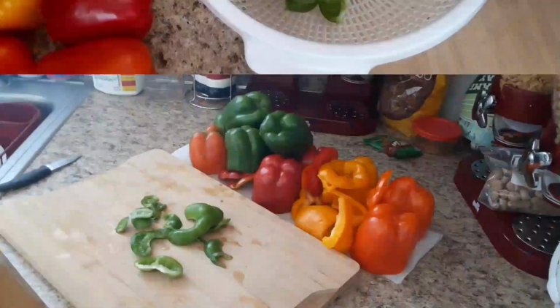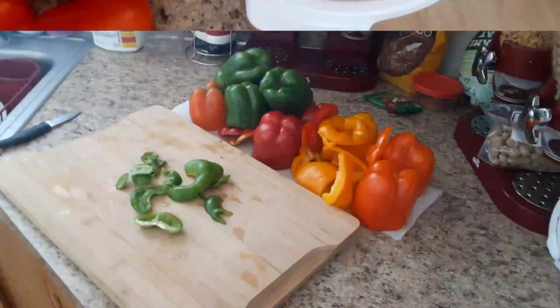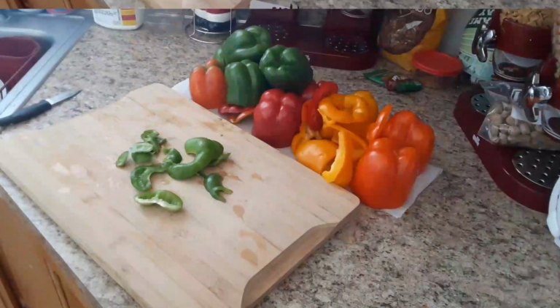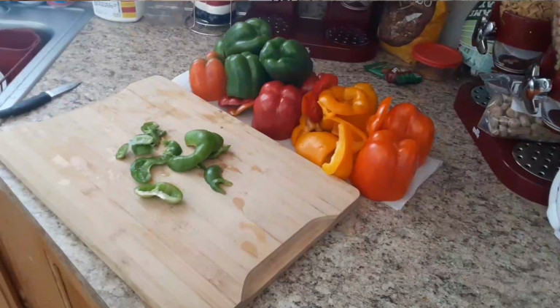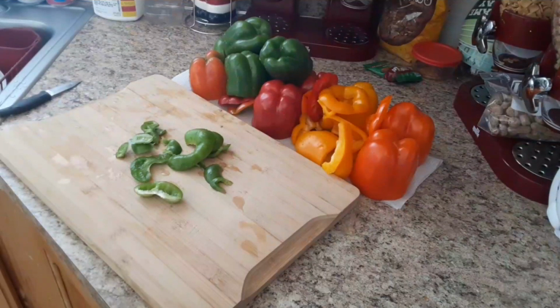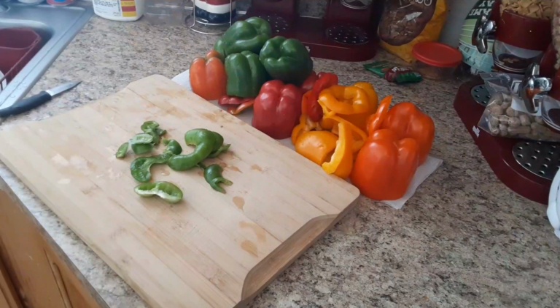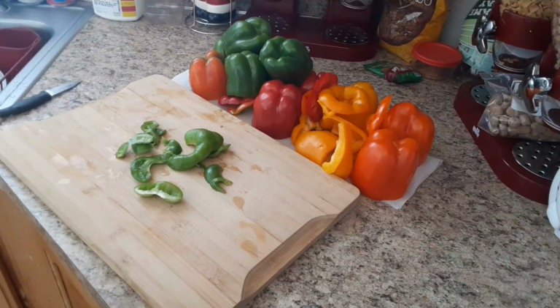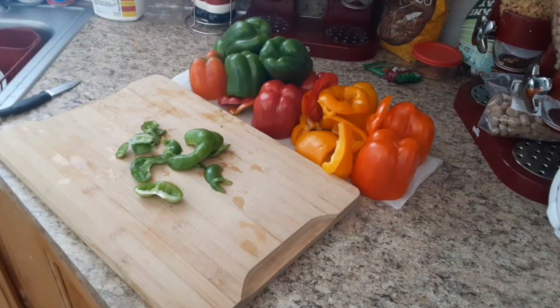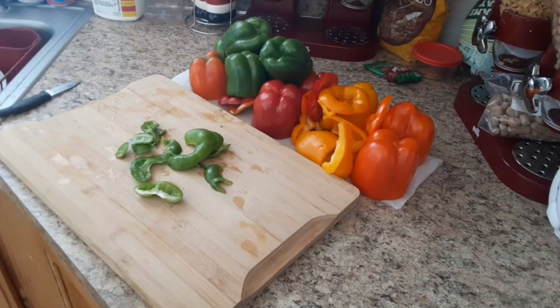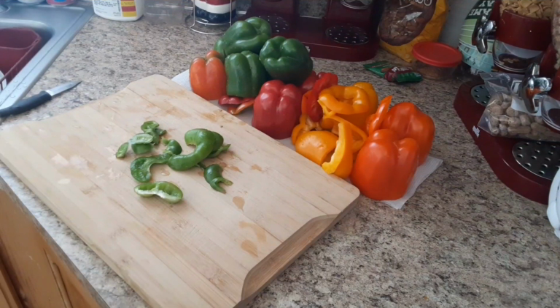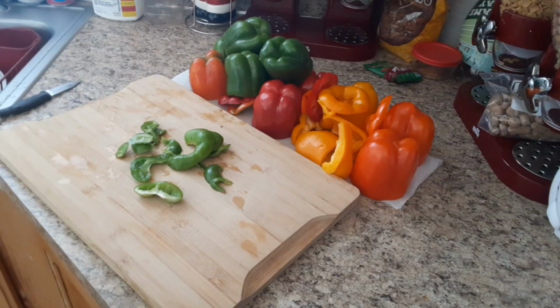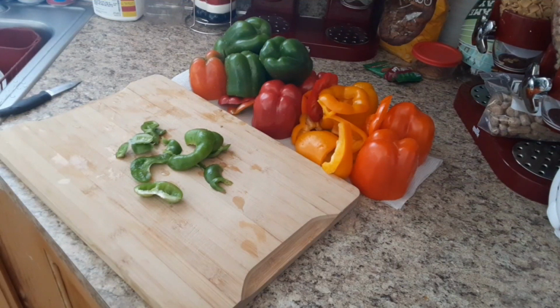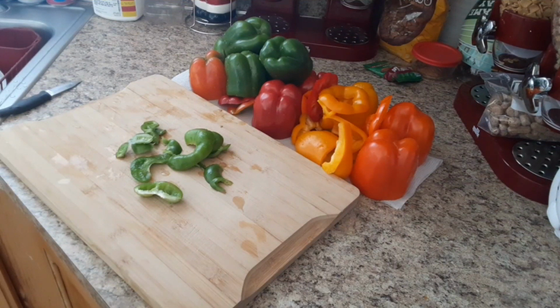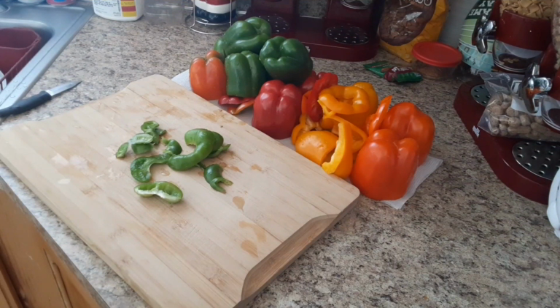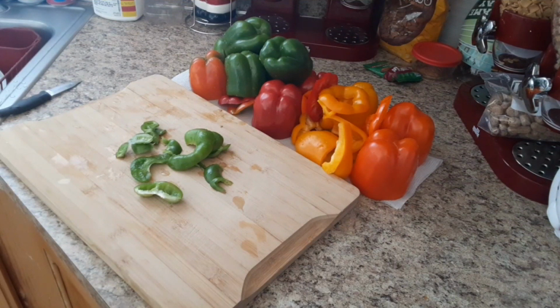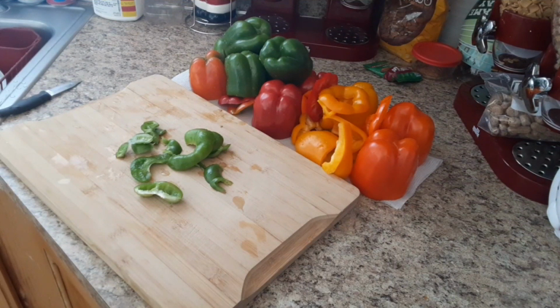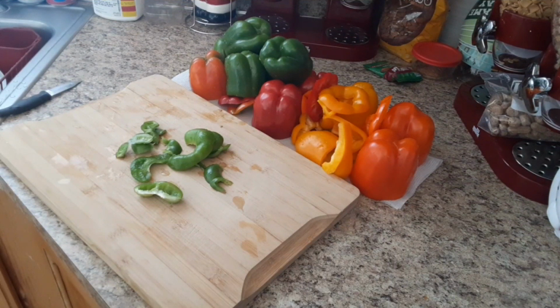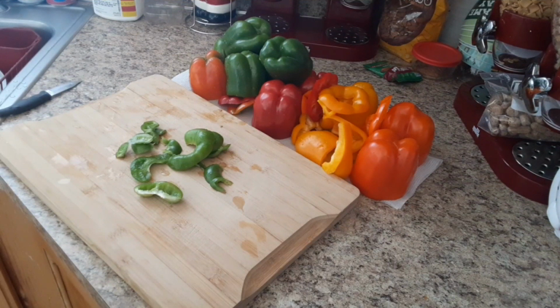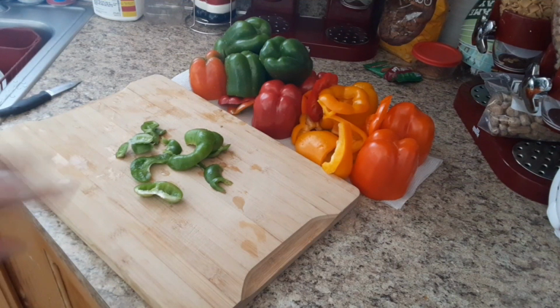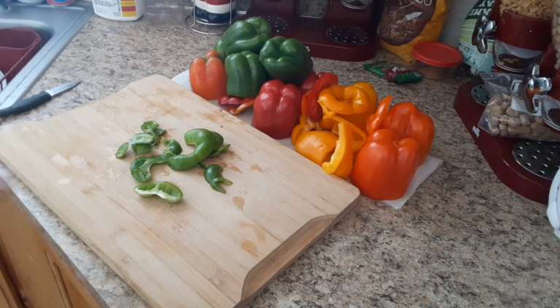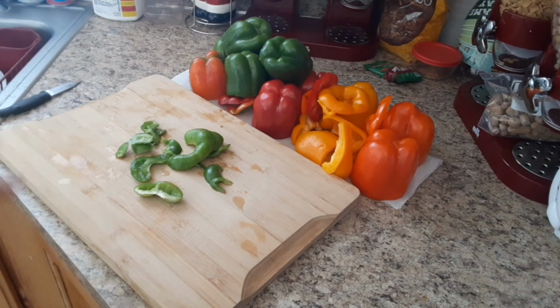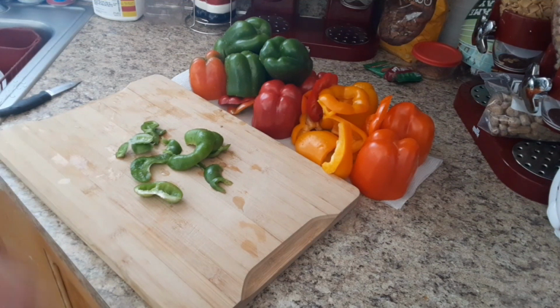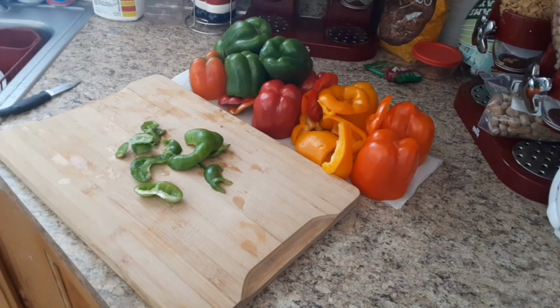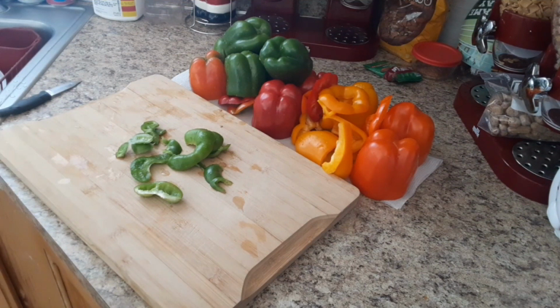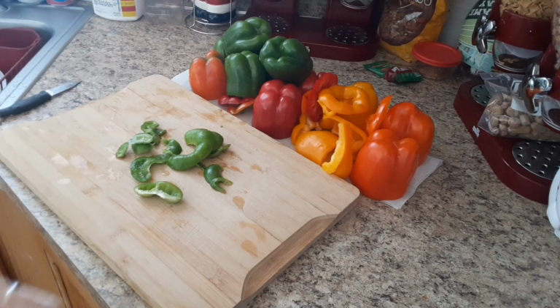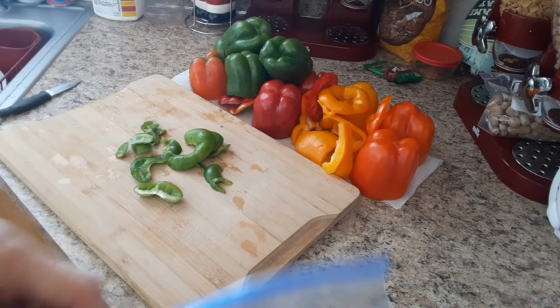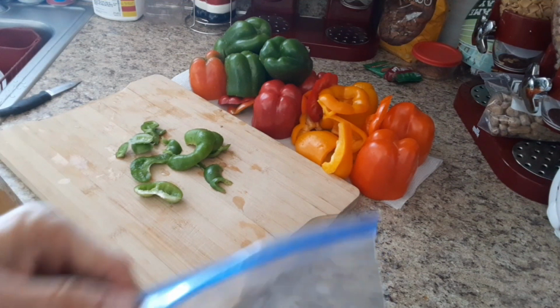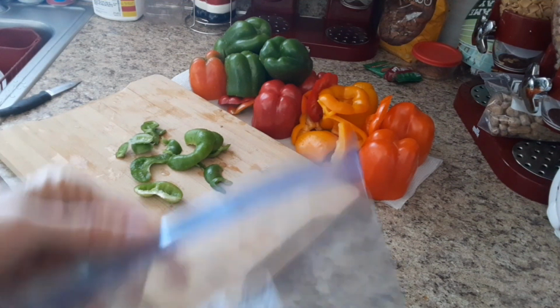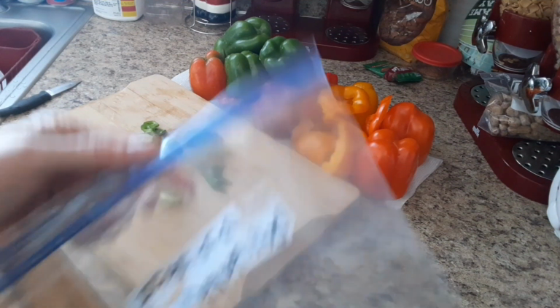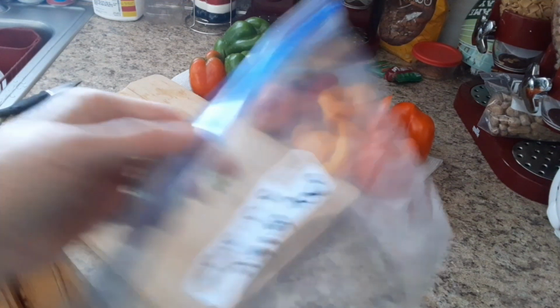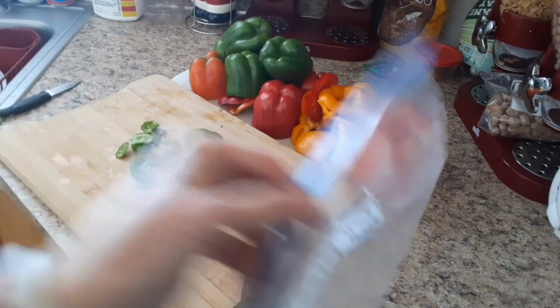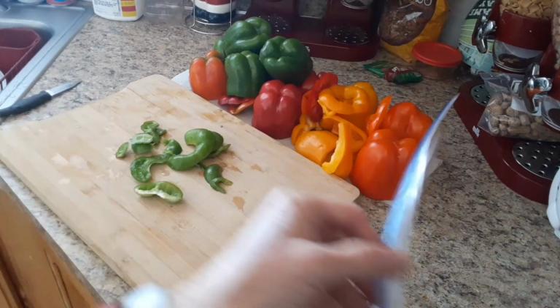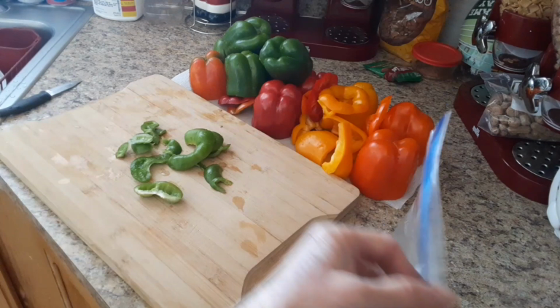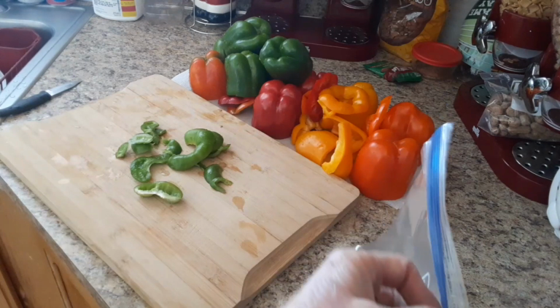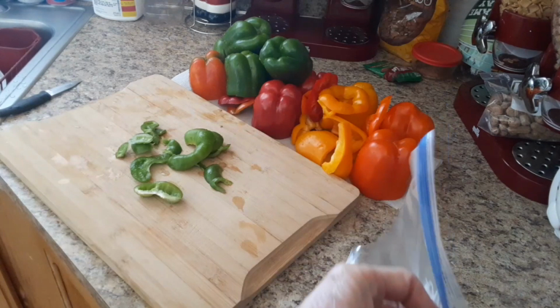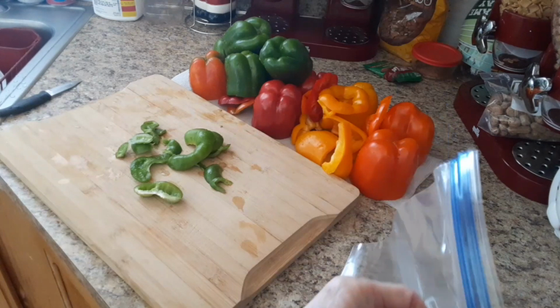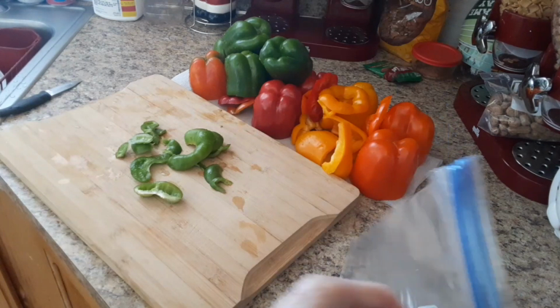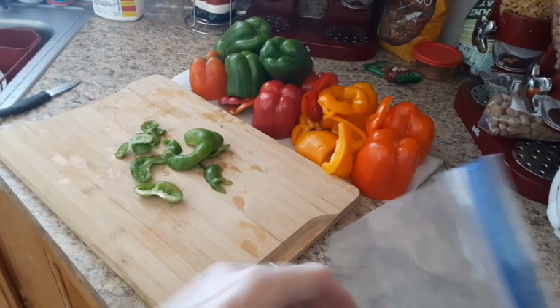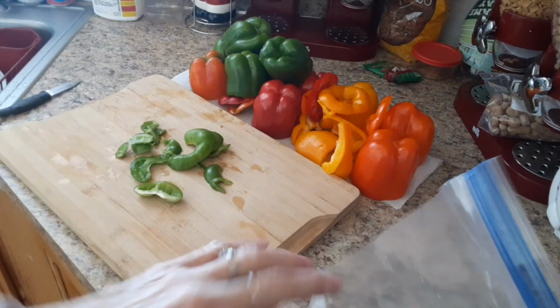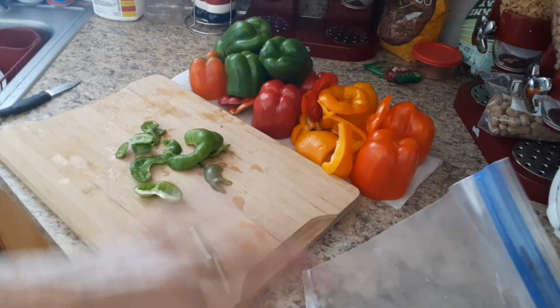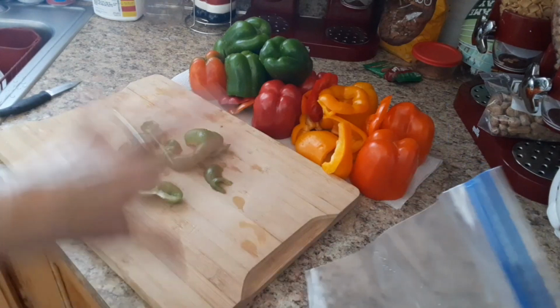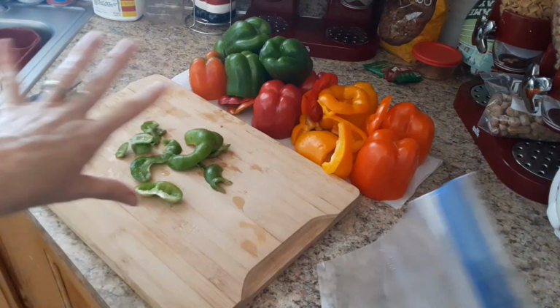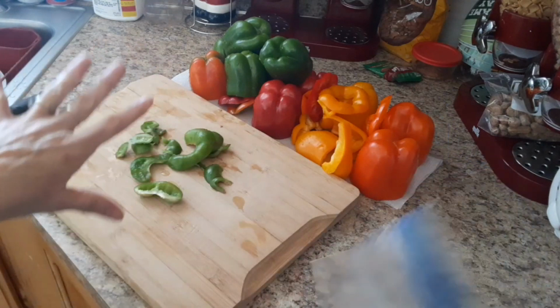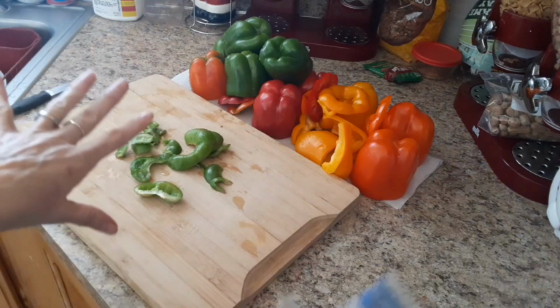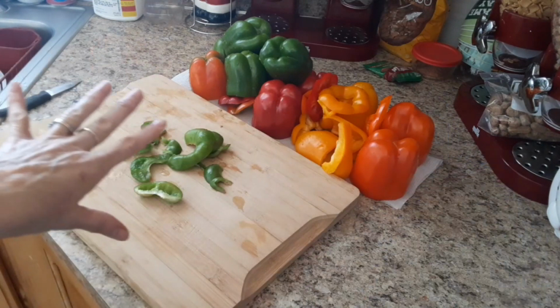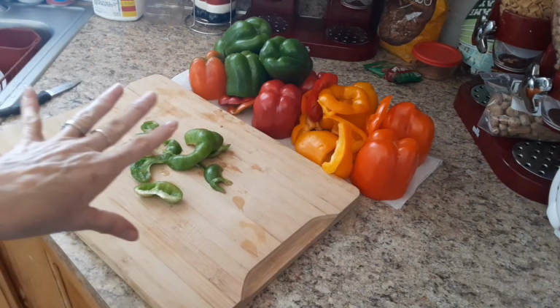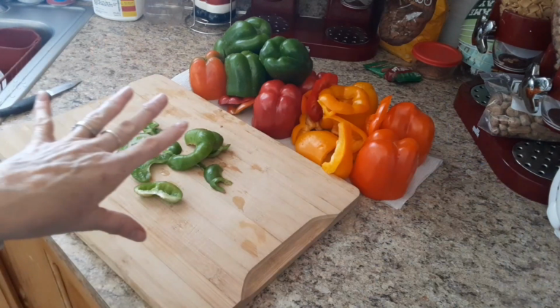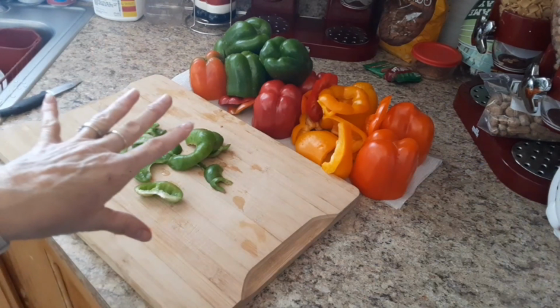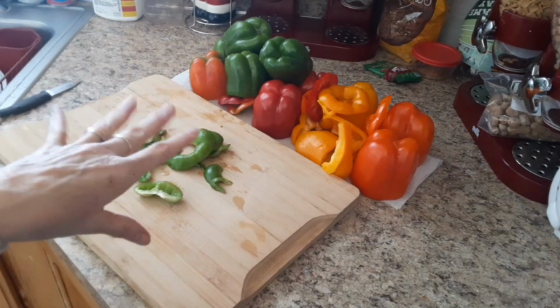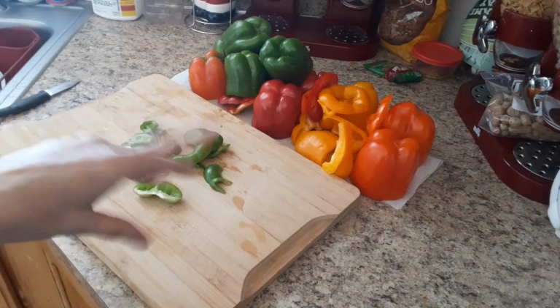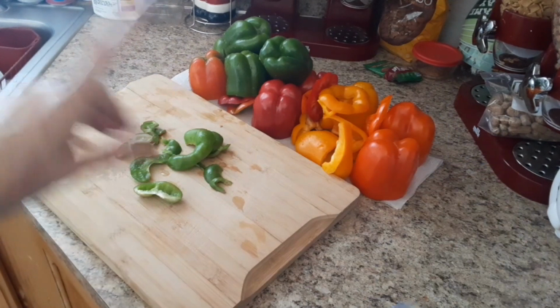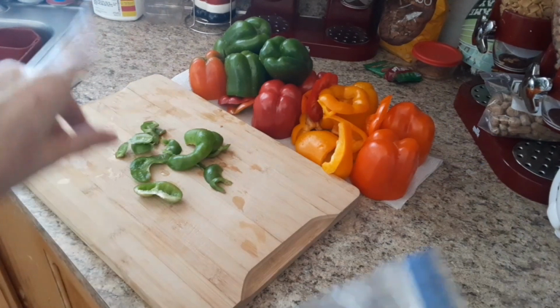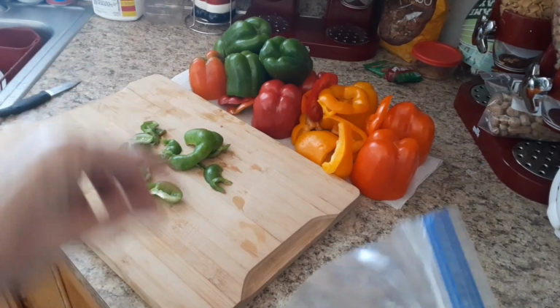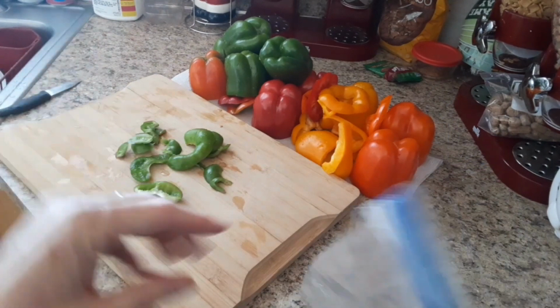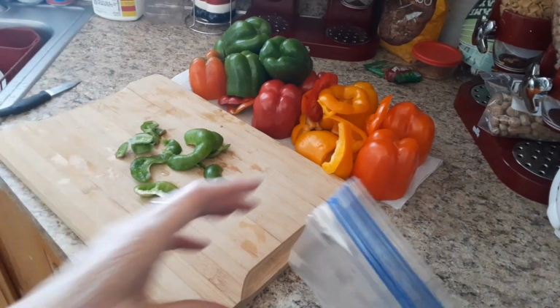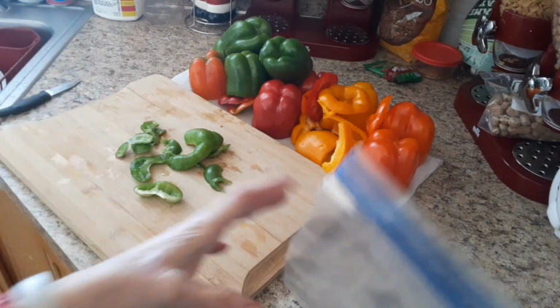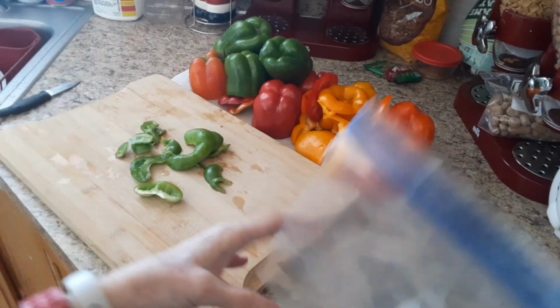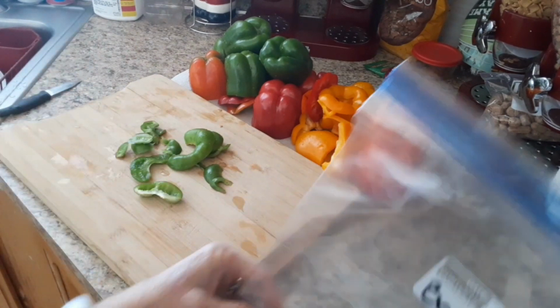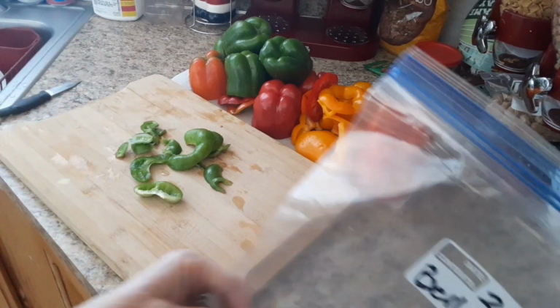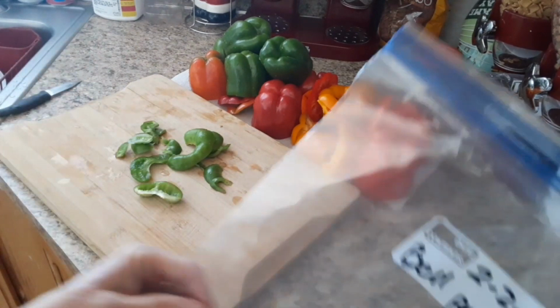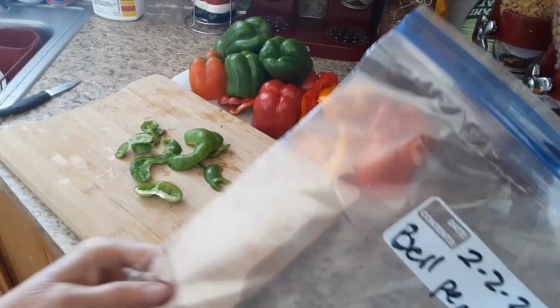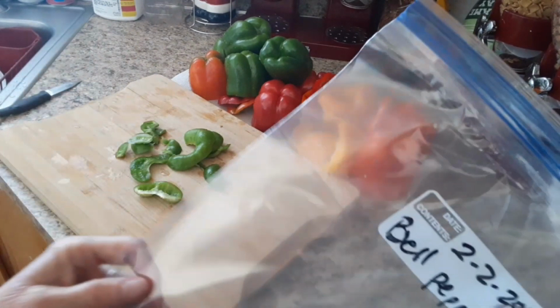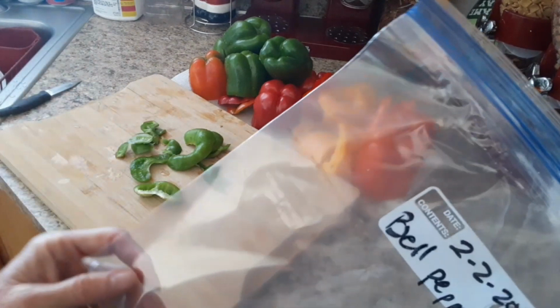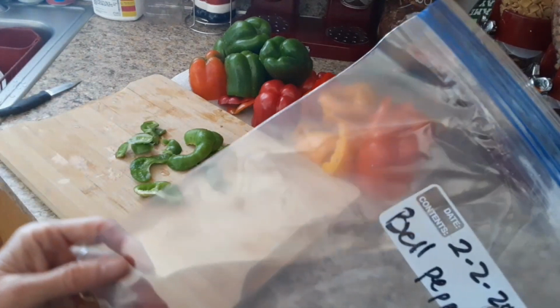All right, I've got them all washed and ready to slice up. I went ahead and got them all ready even though I'm not slicing them all.